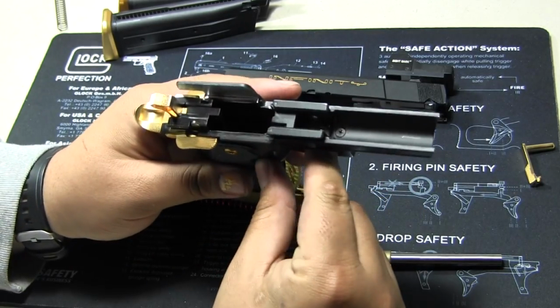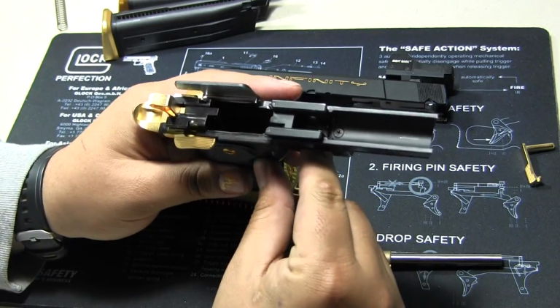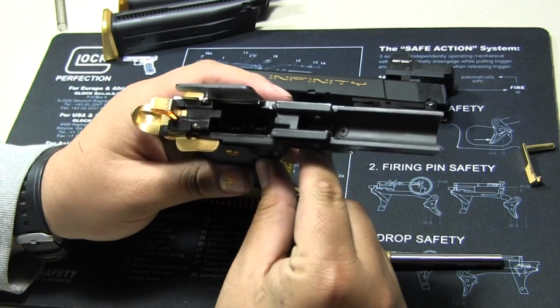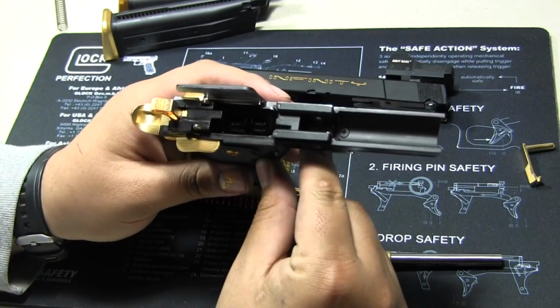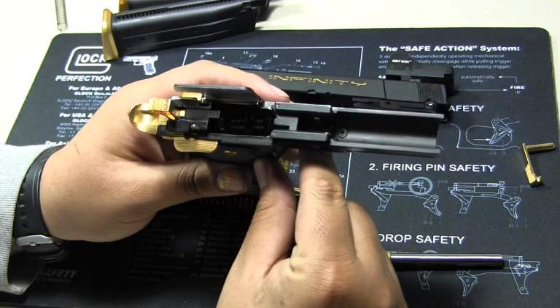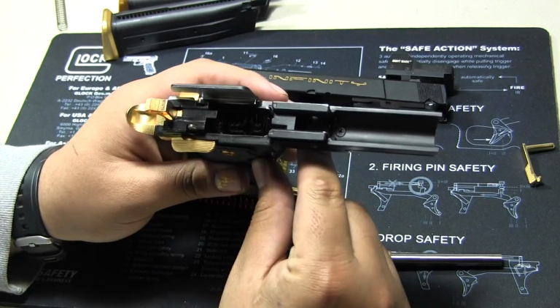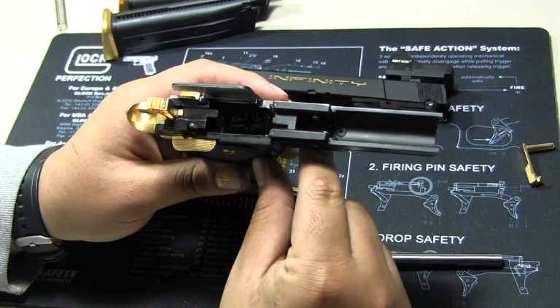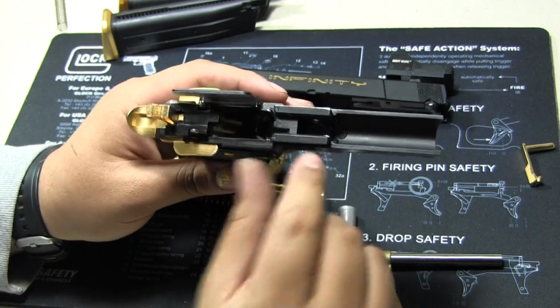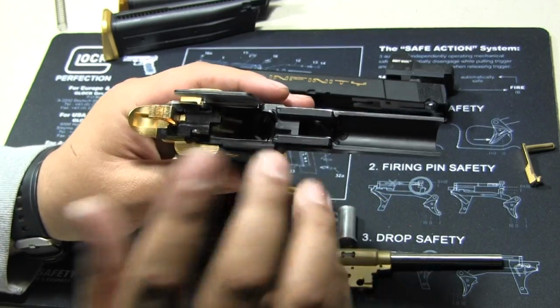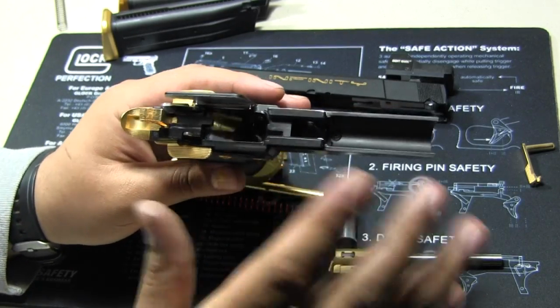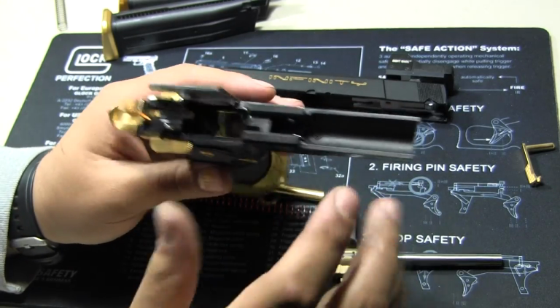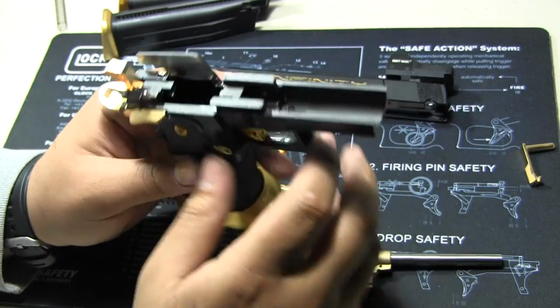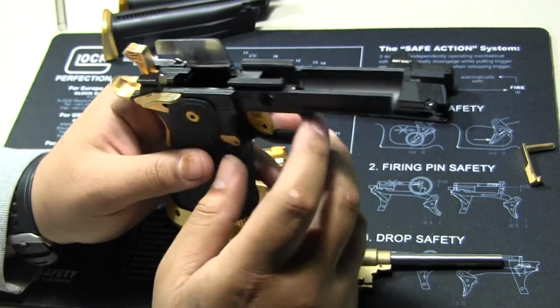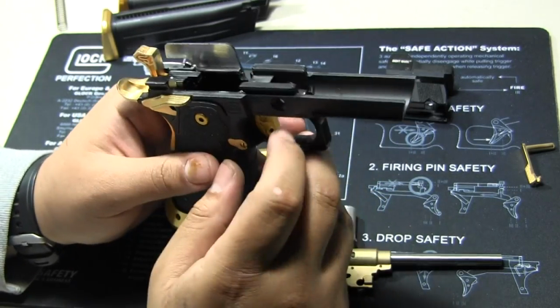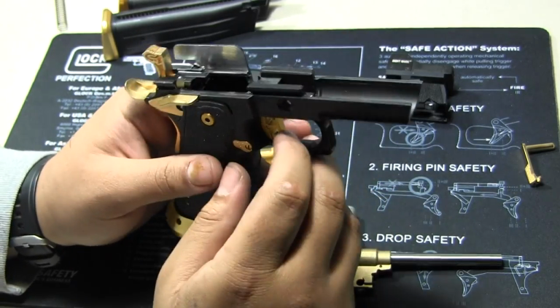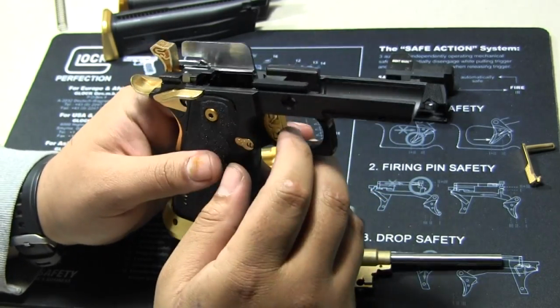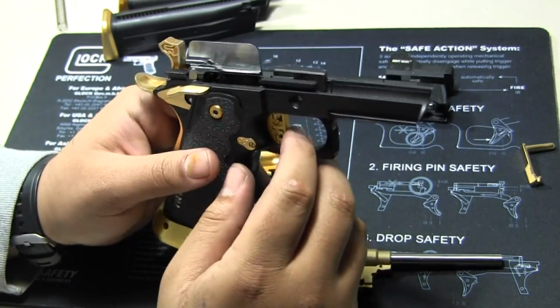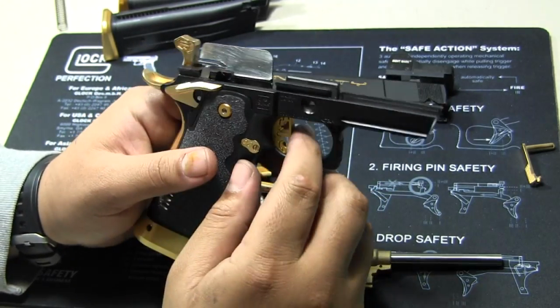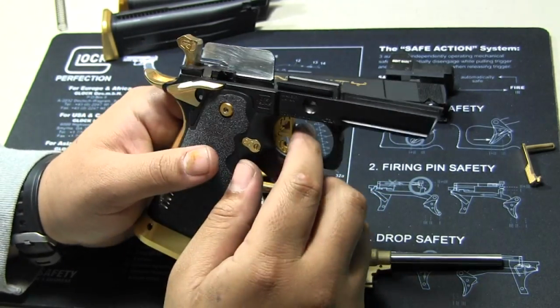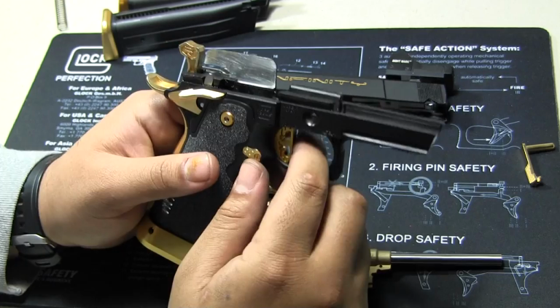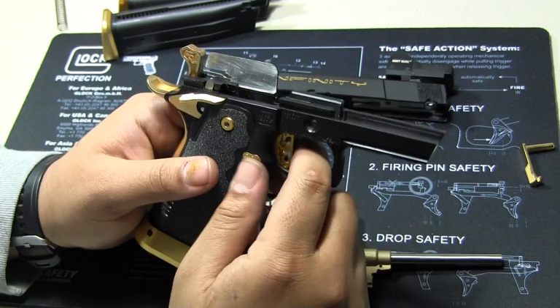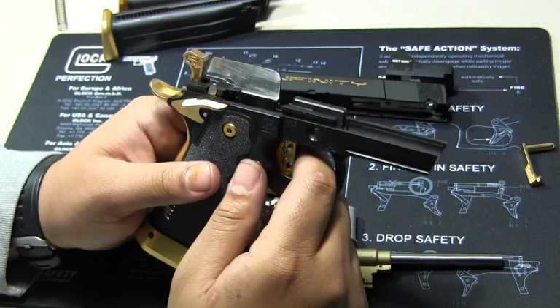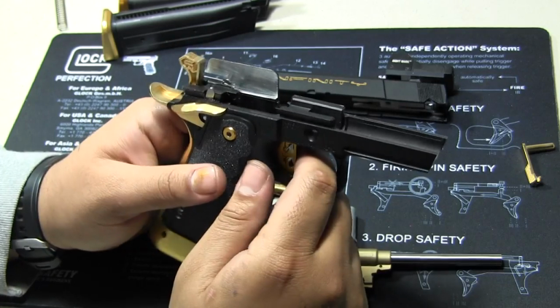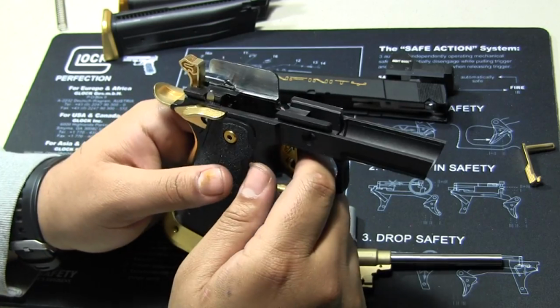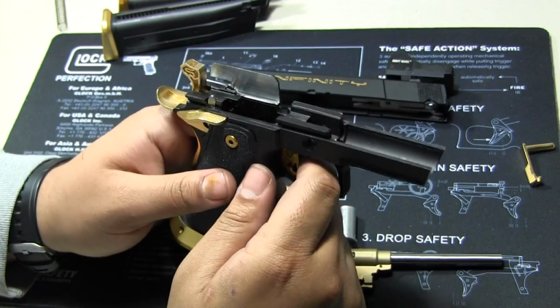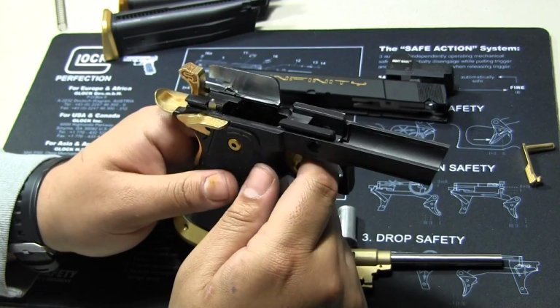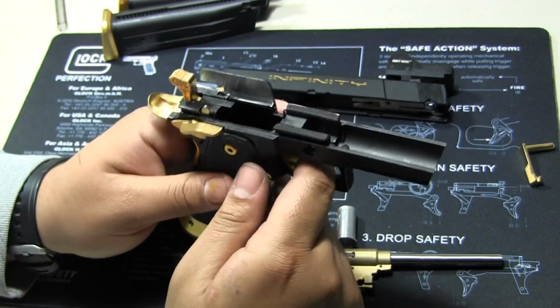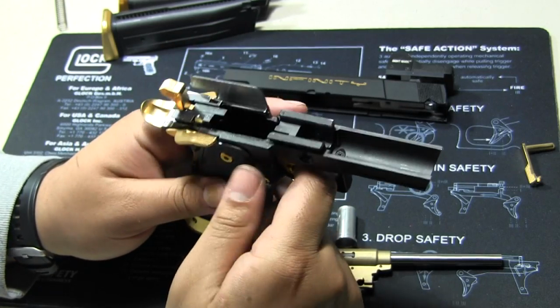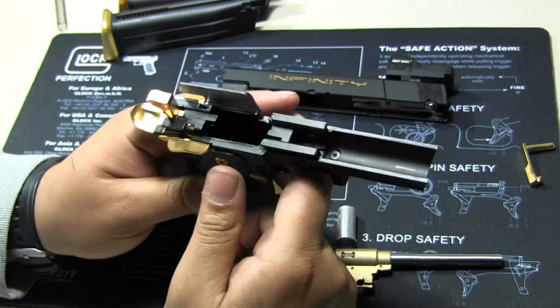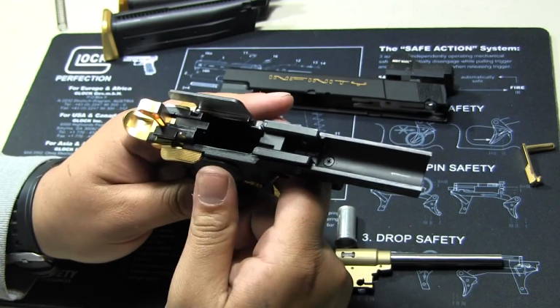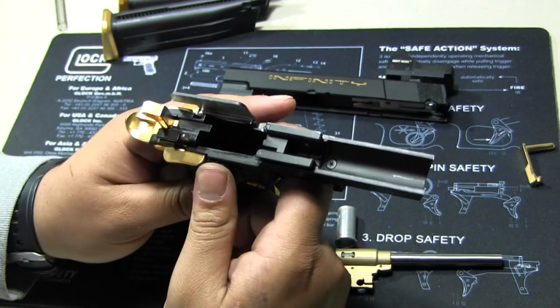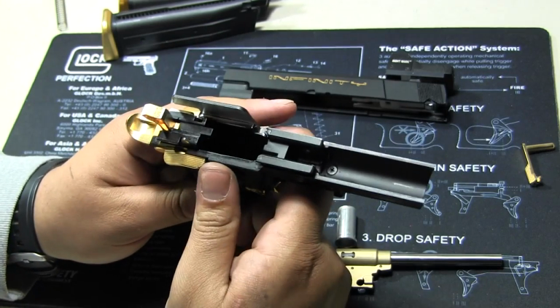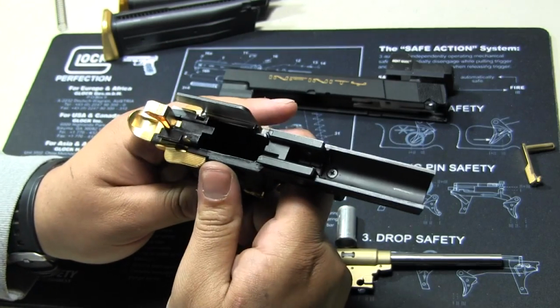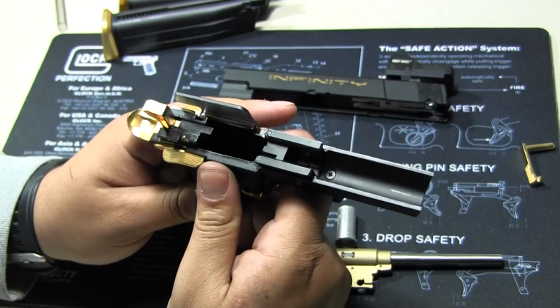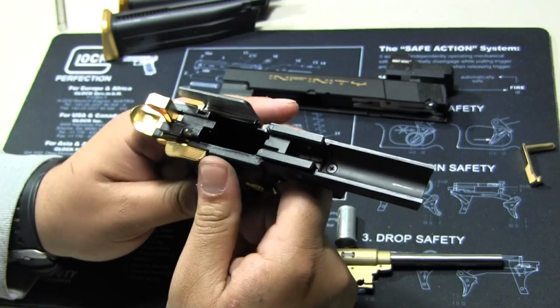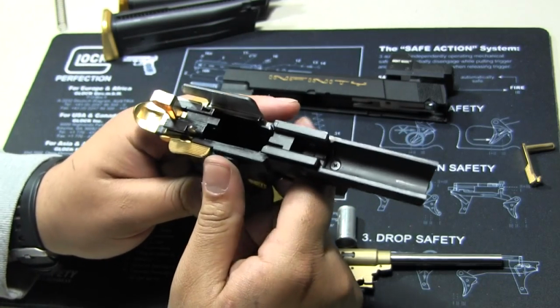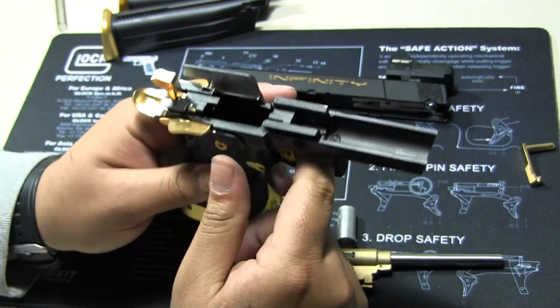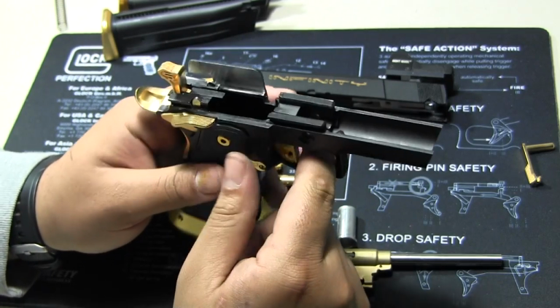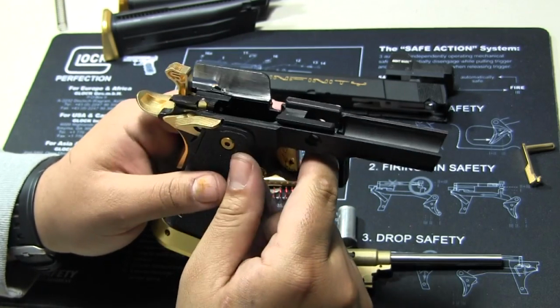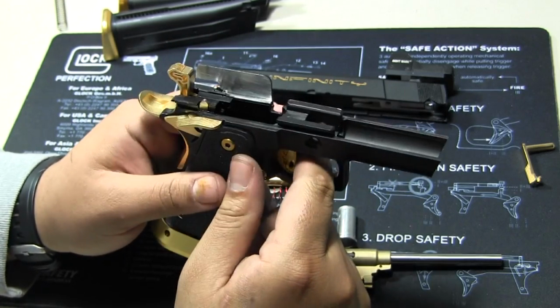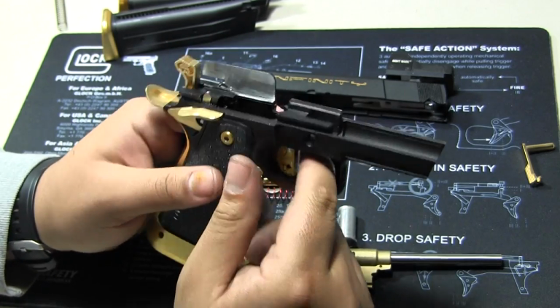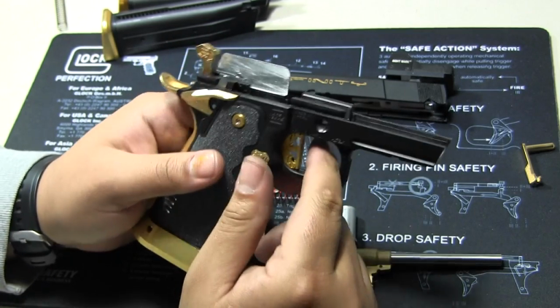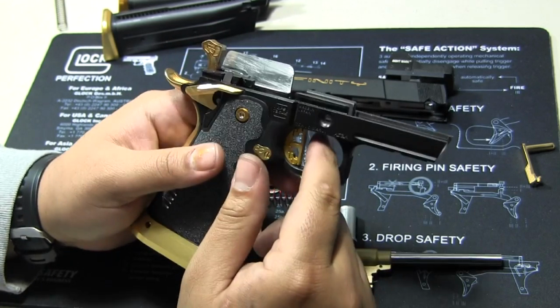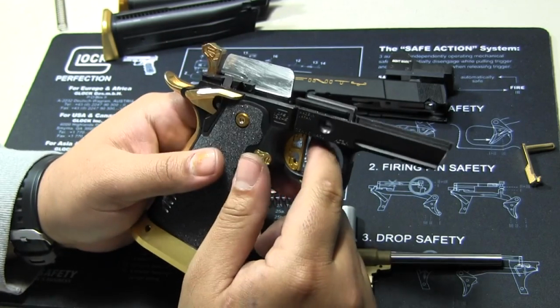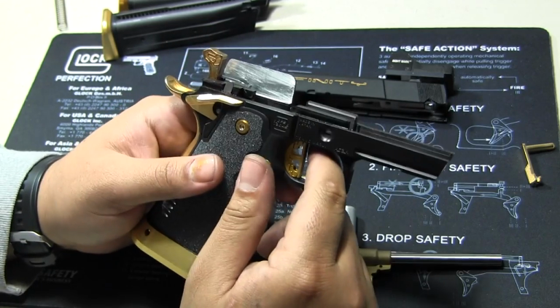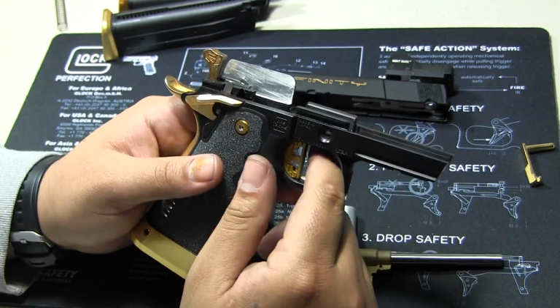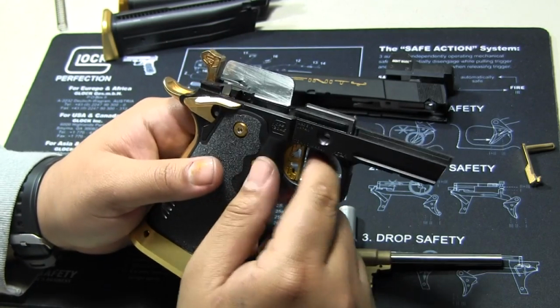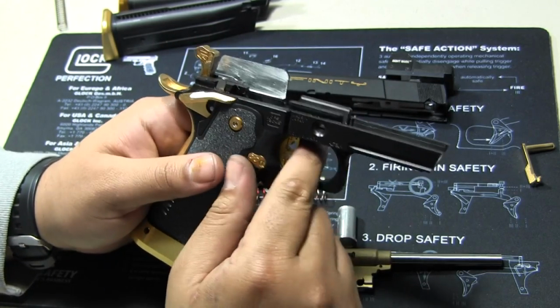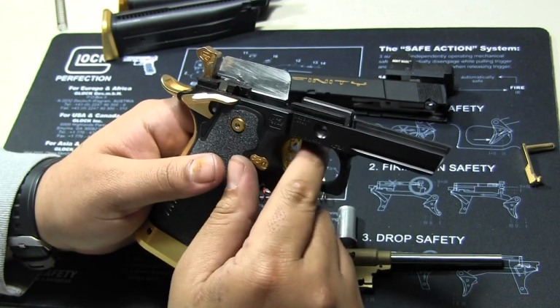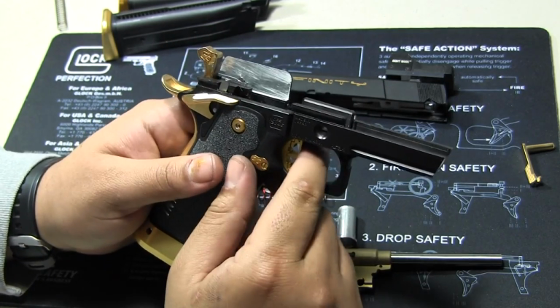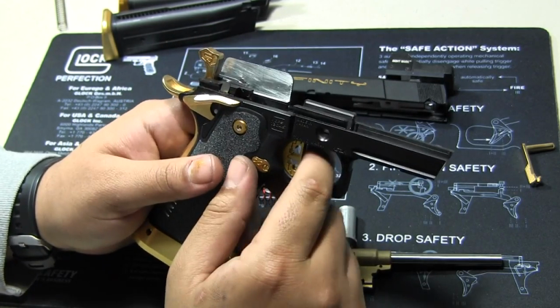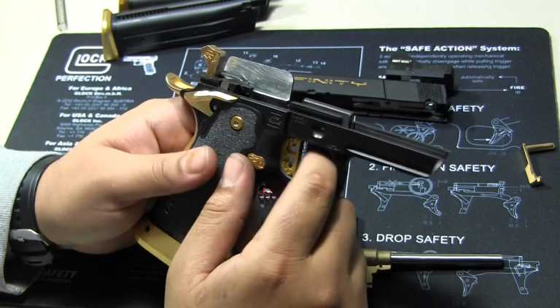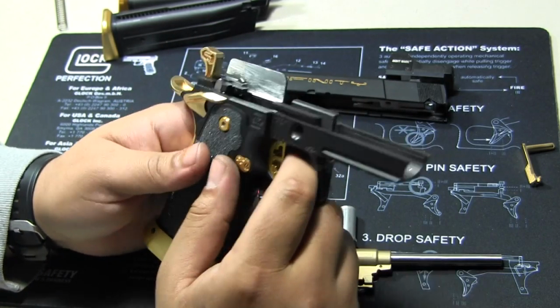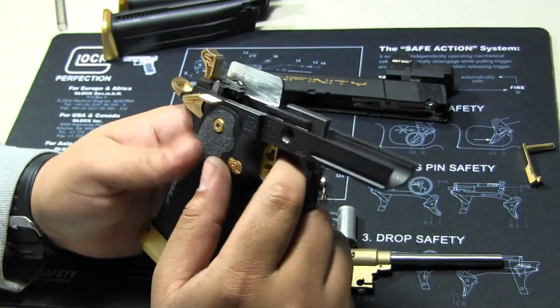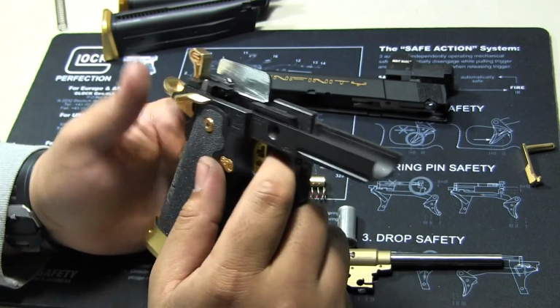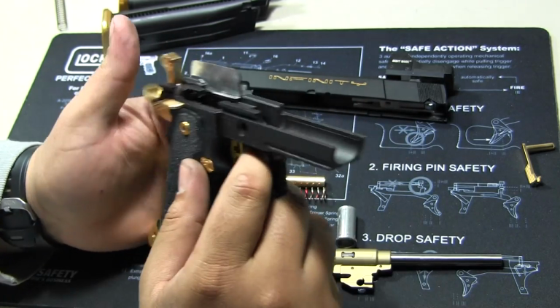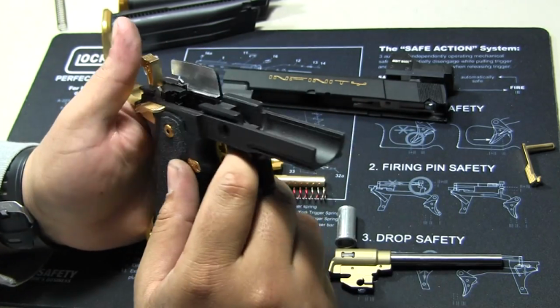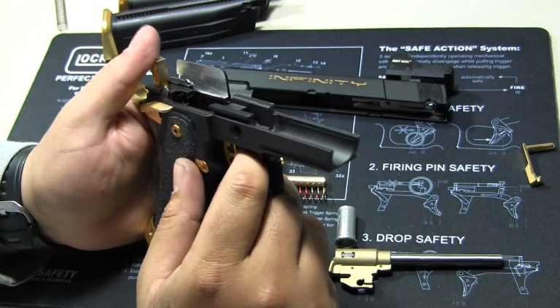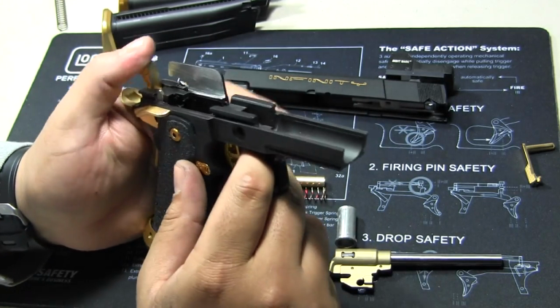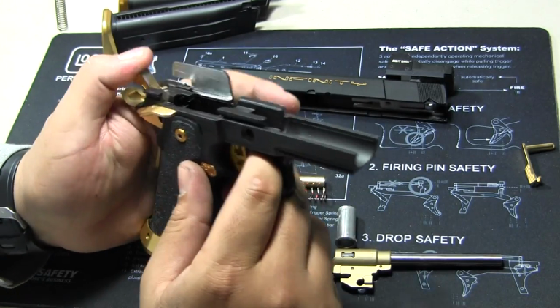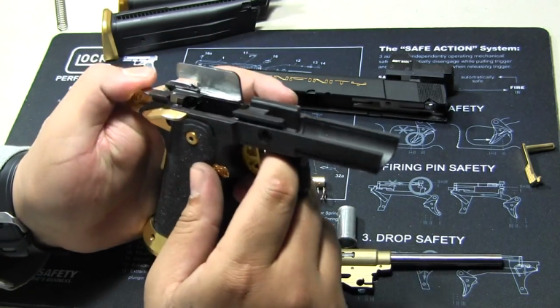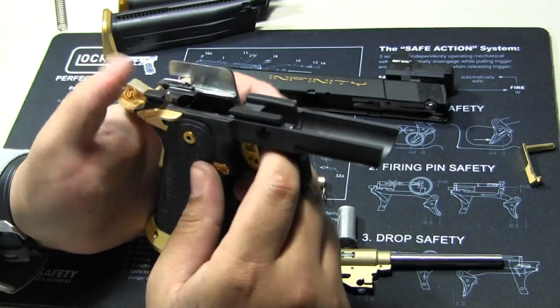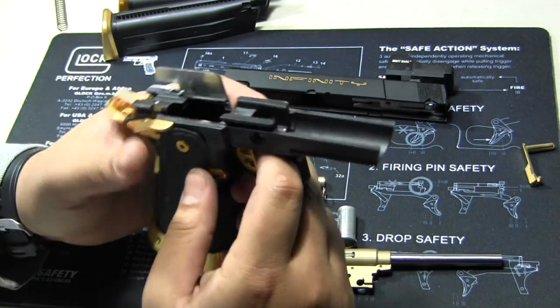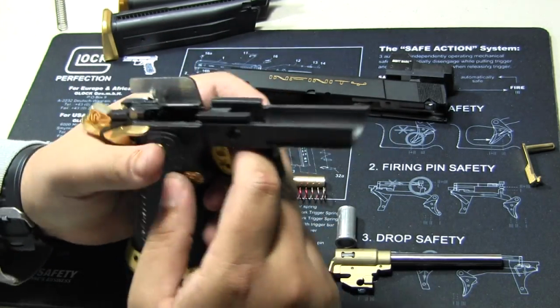I did some trigger mods, but I will never cover those. I'm sorry — if you don't know what you're doing, you can potentially ruin your pistol.